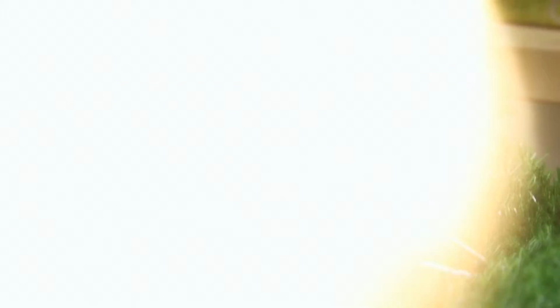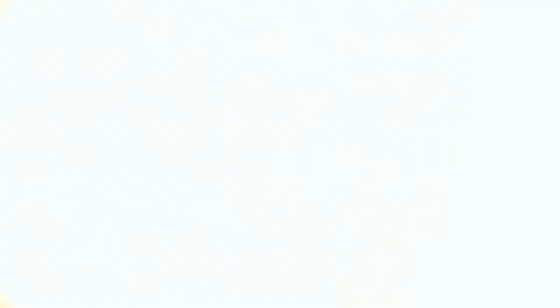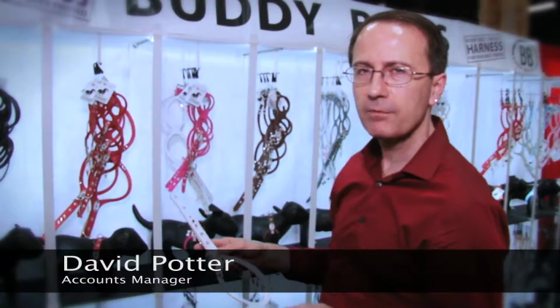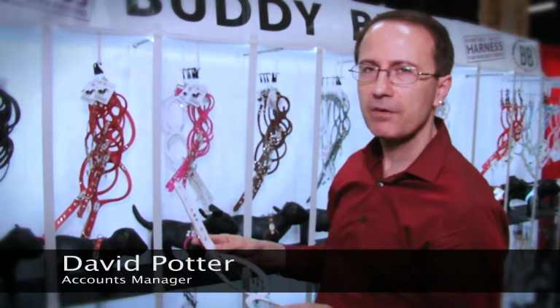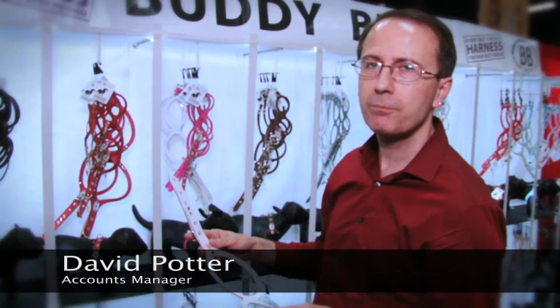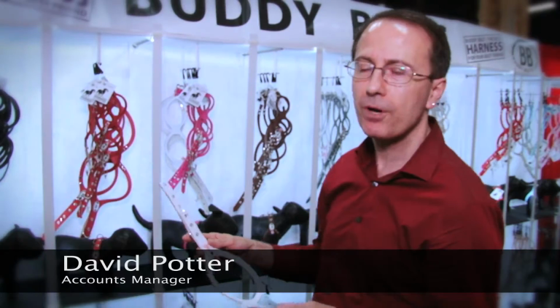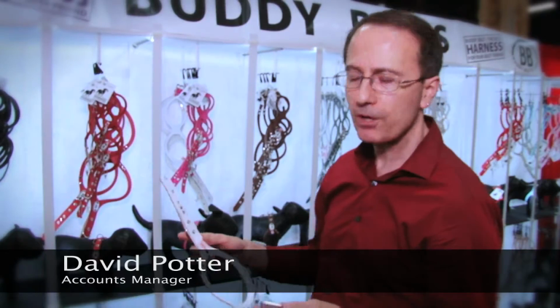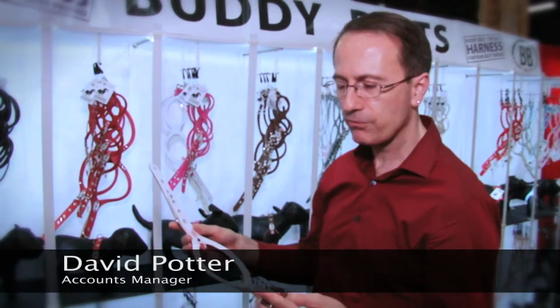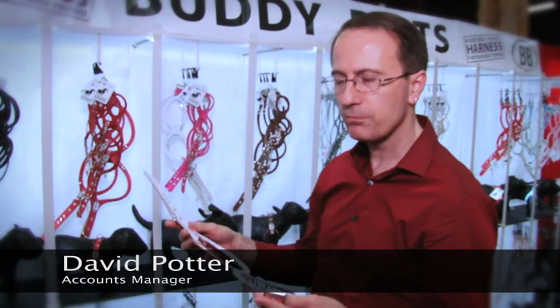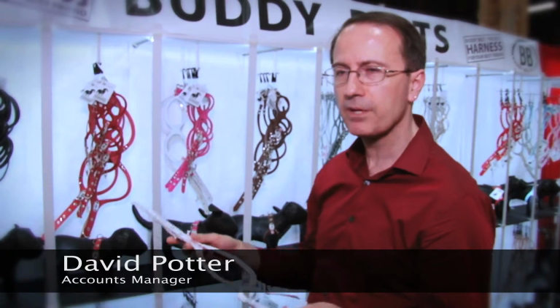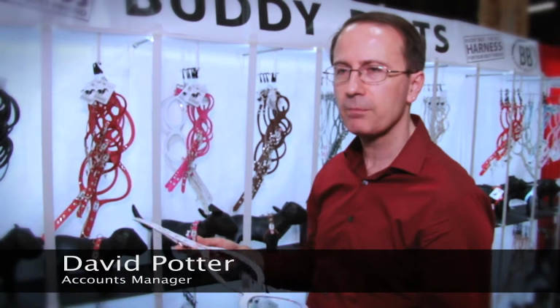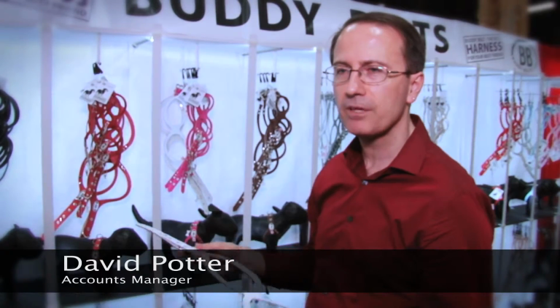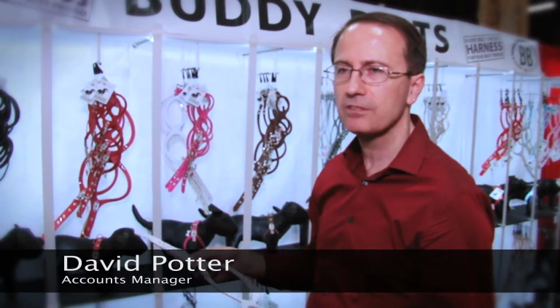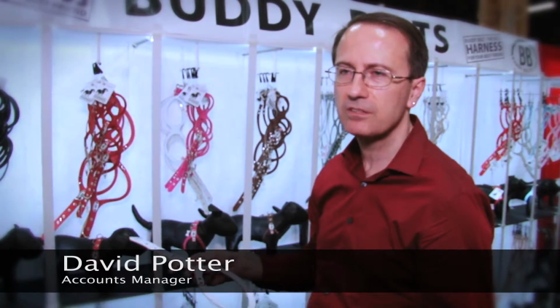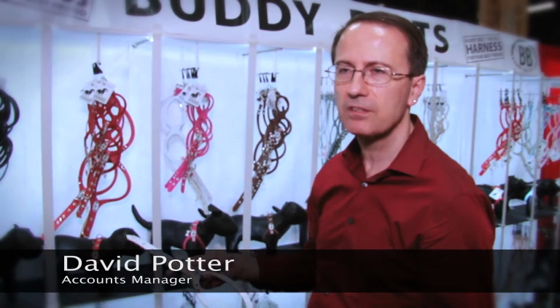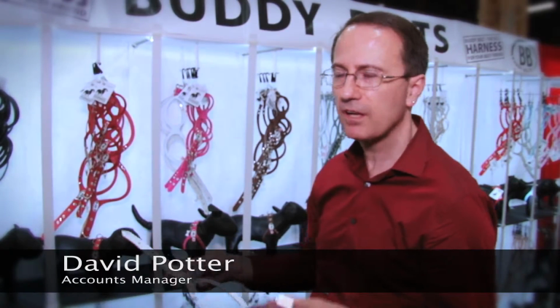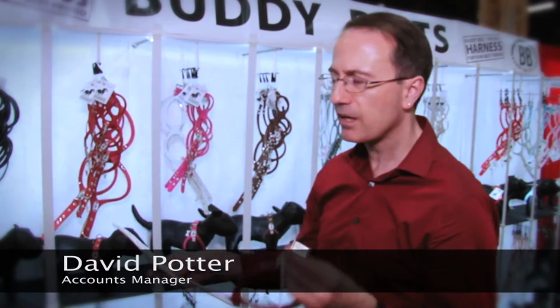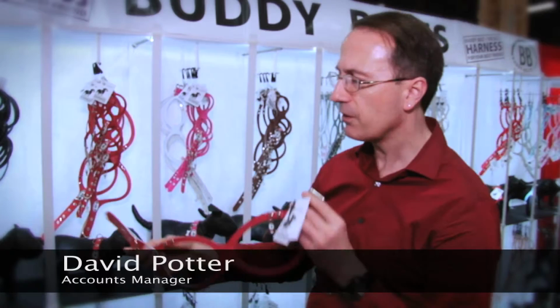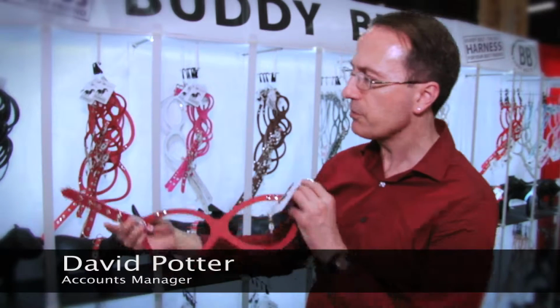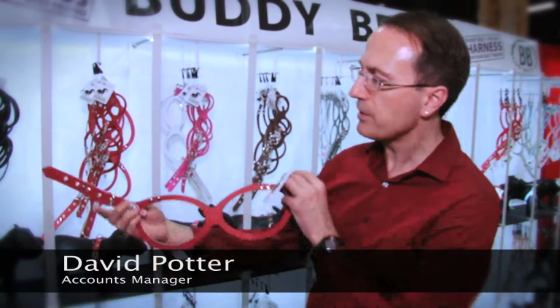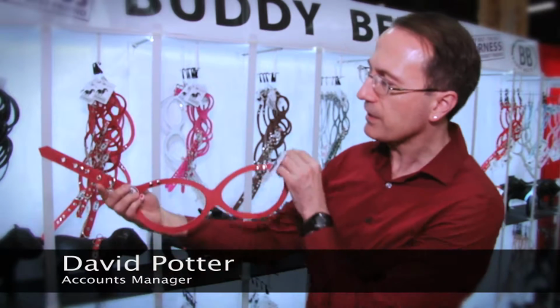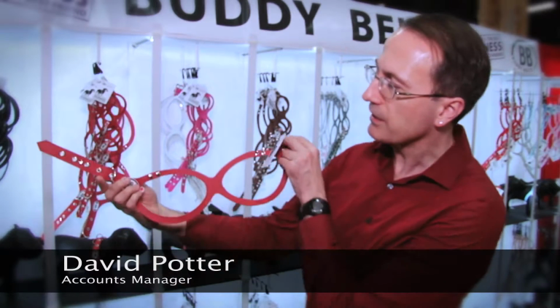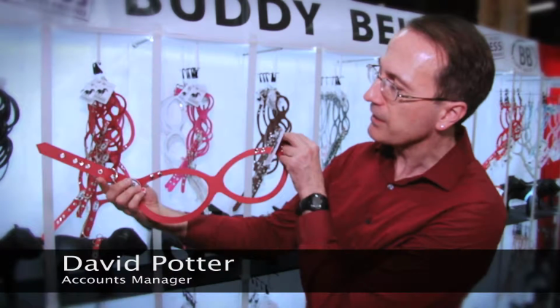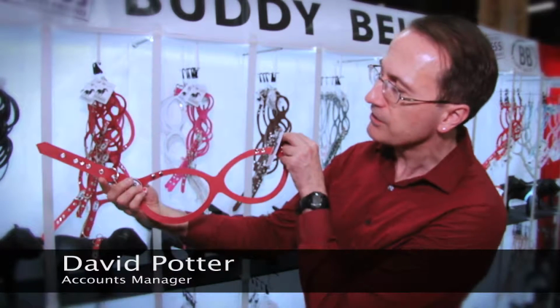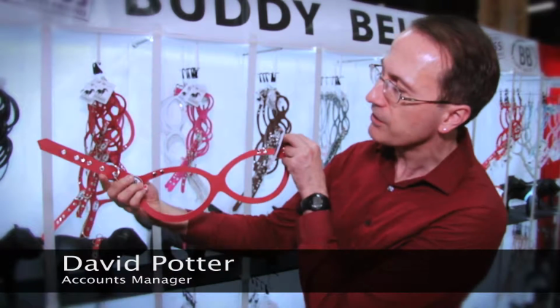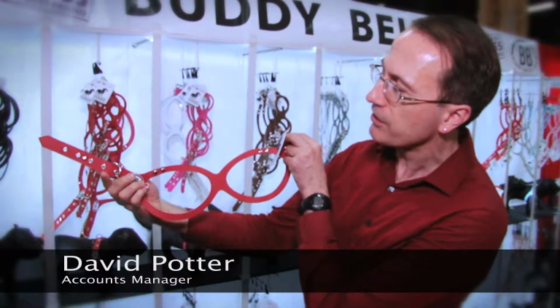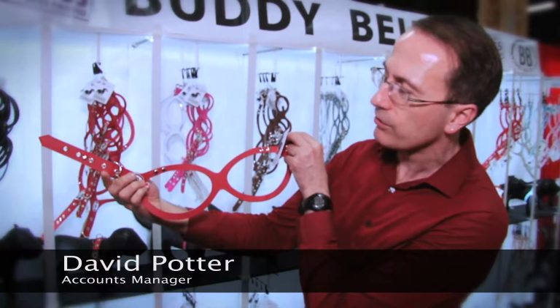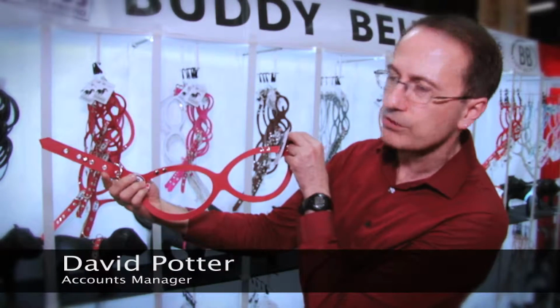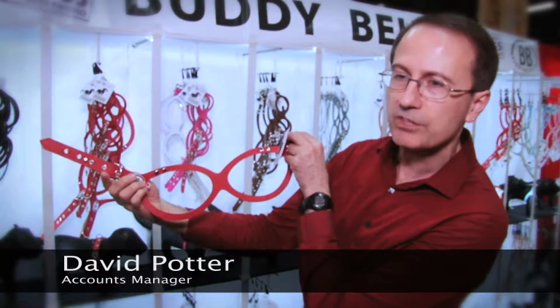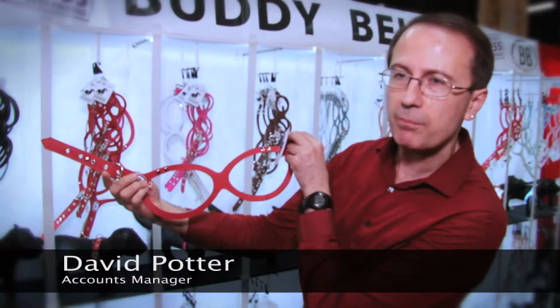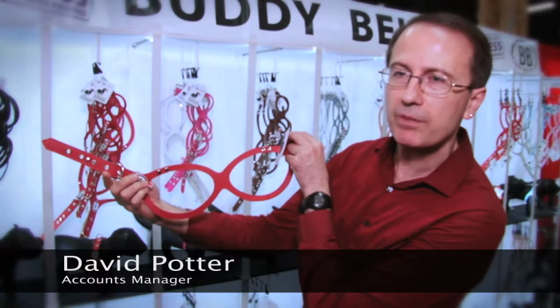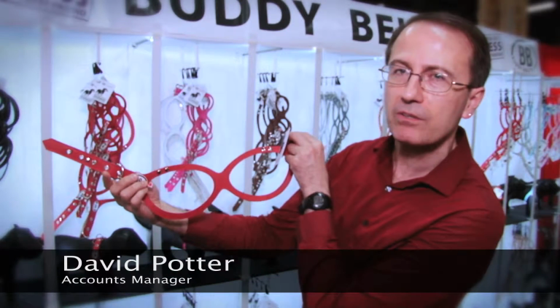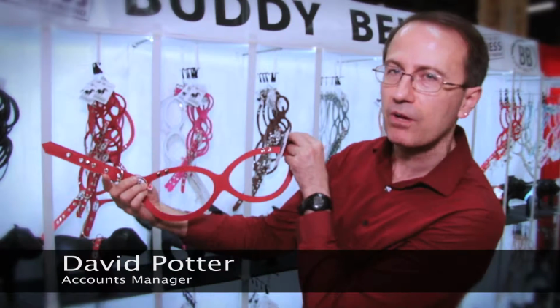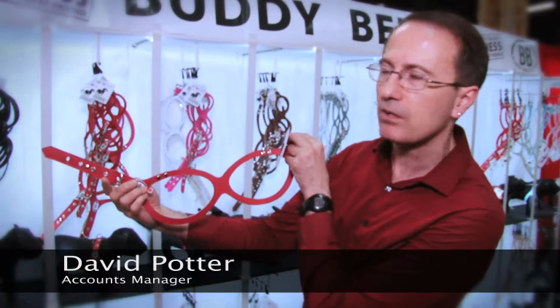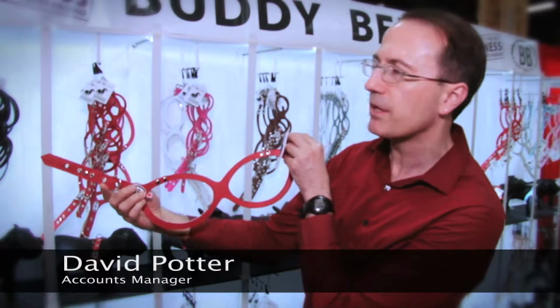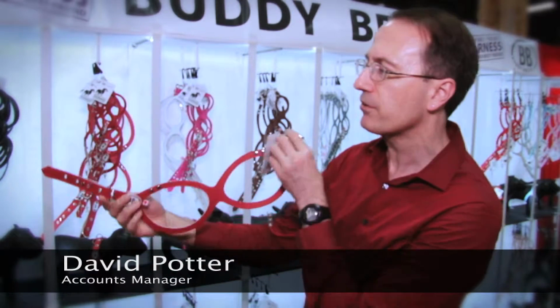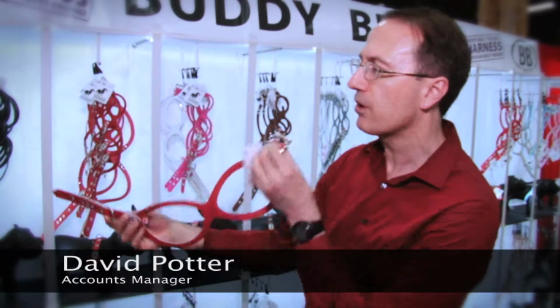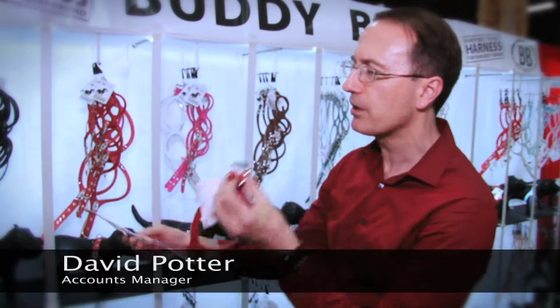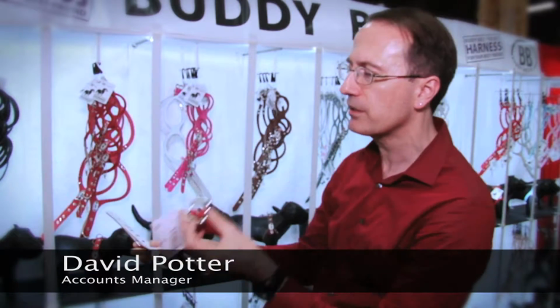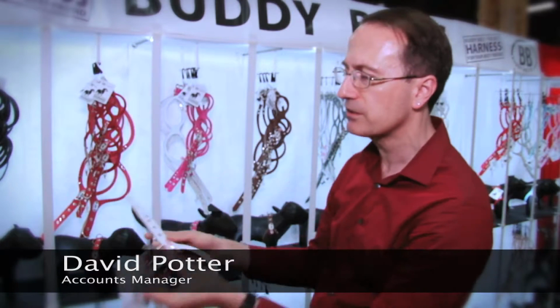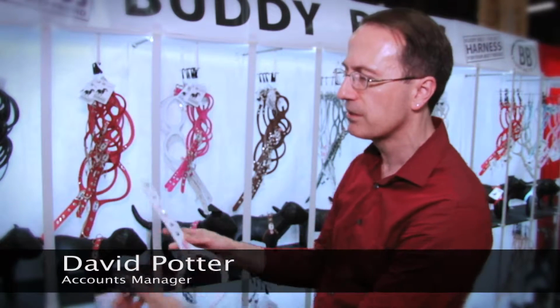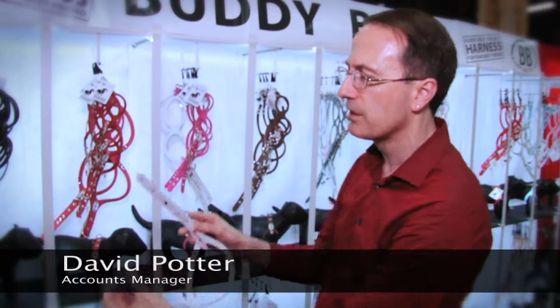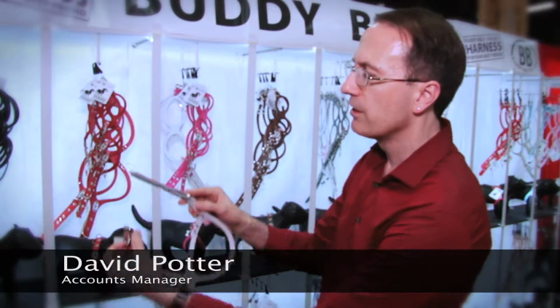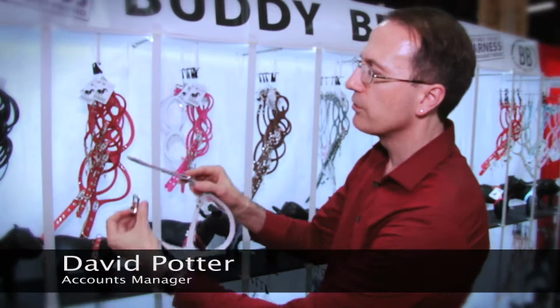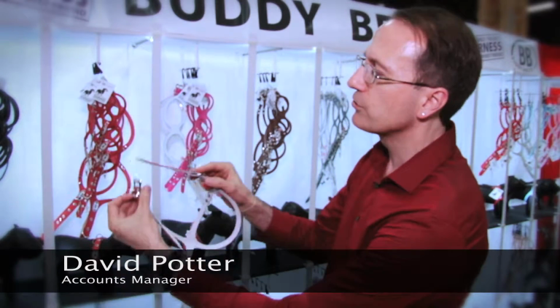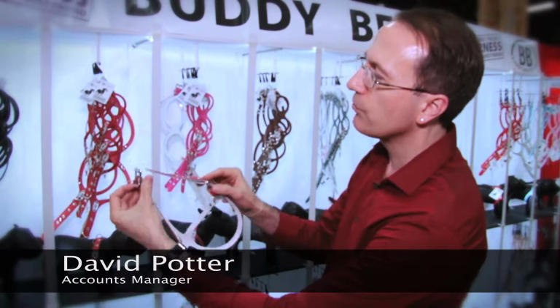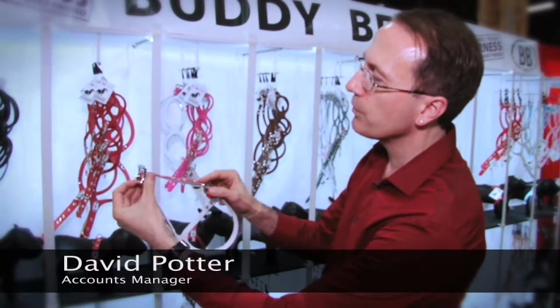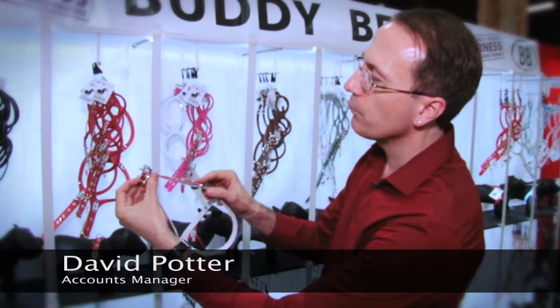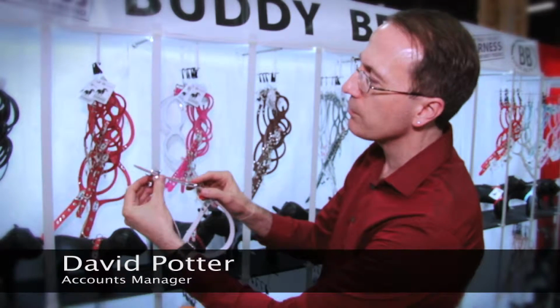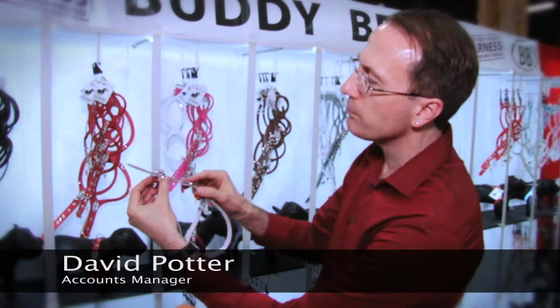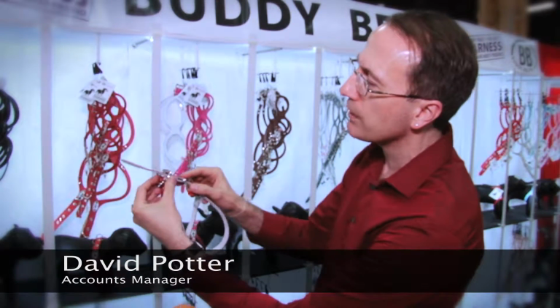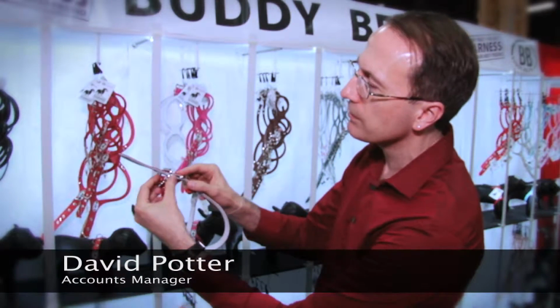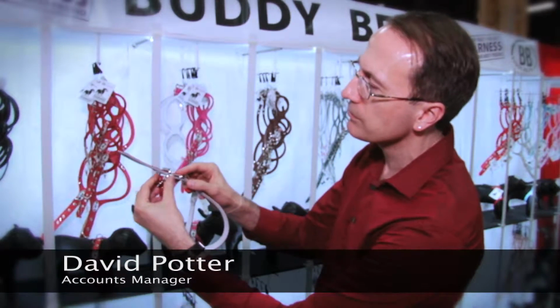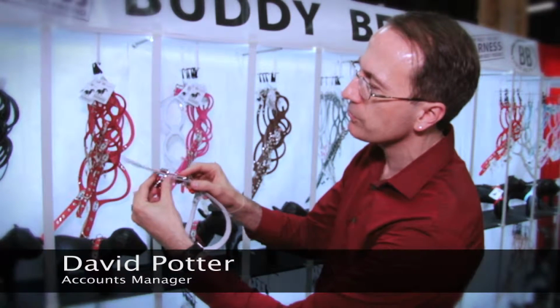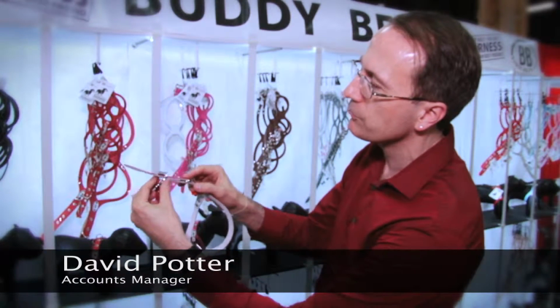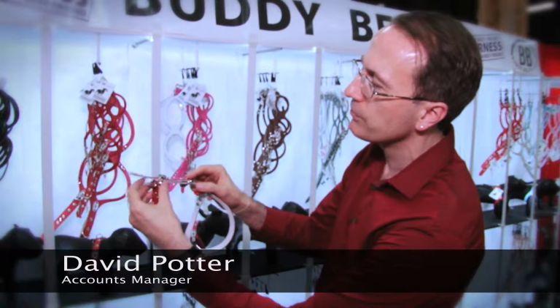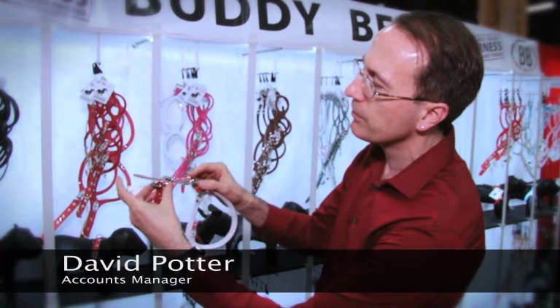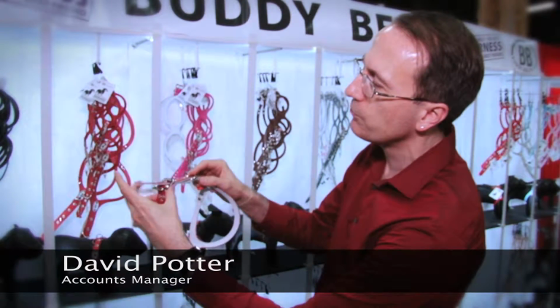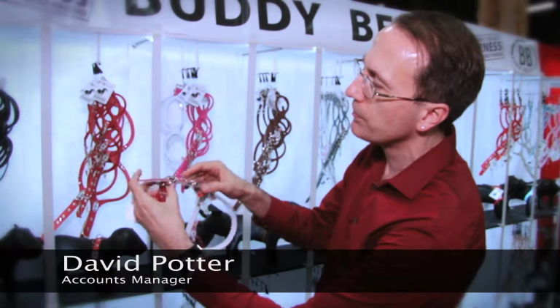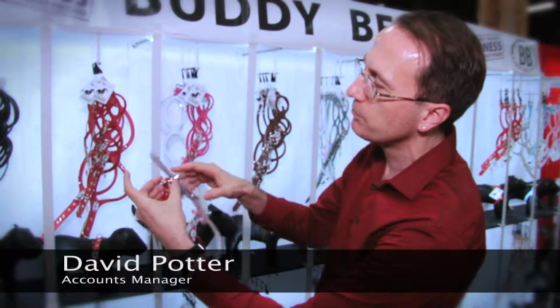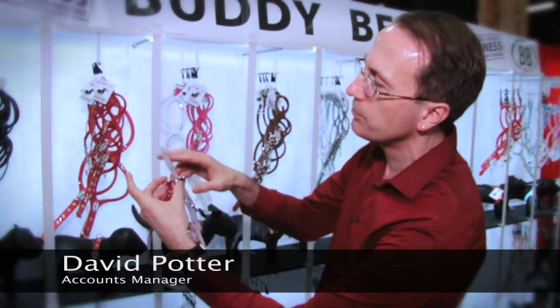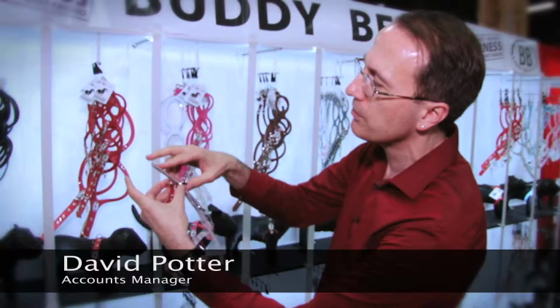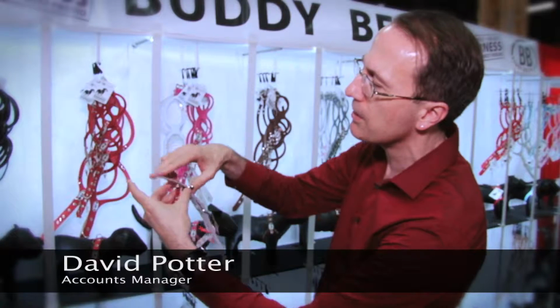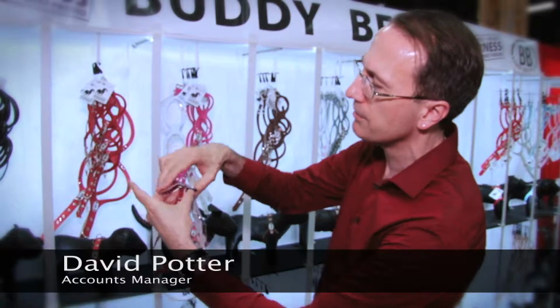I'm David Potter from BuddyBelts. We make an easy-to-use step-in all-leather harness. There's only one buckle so it's very quick to put on.